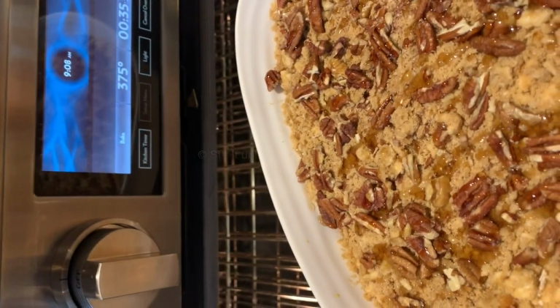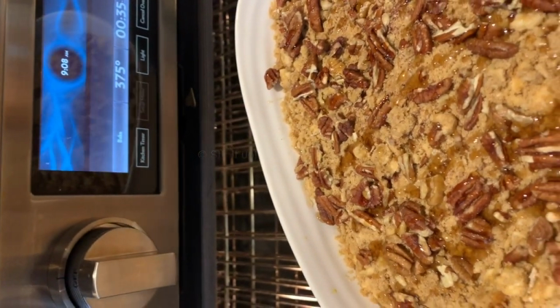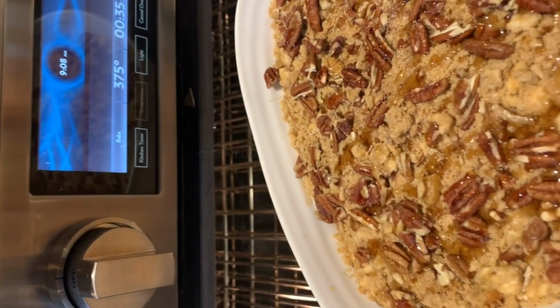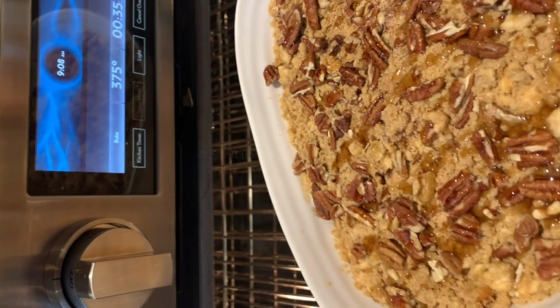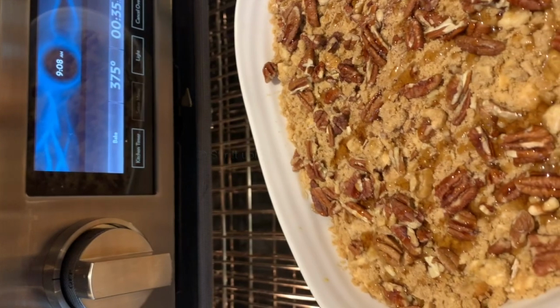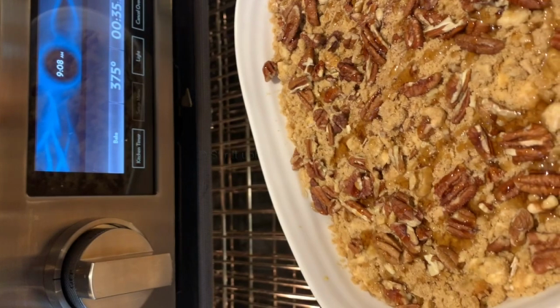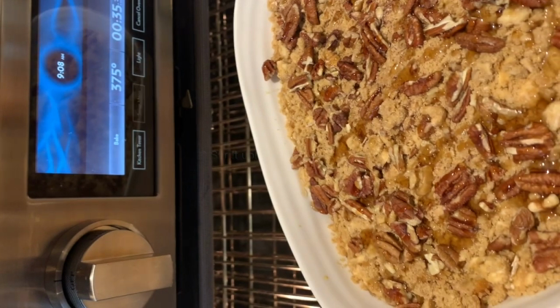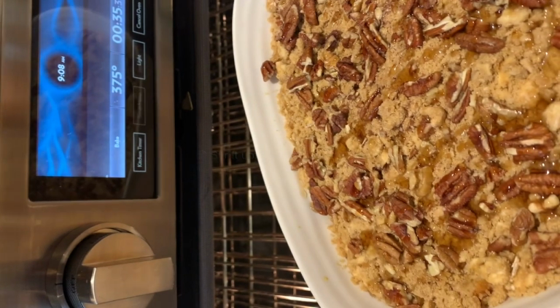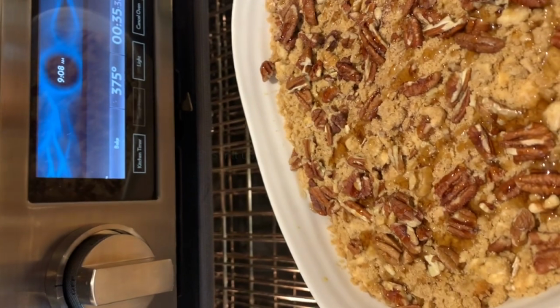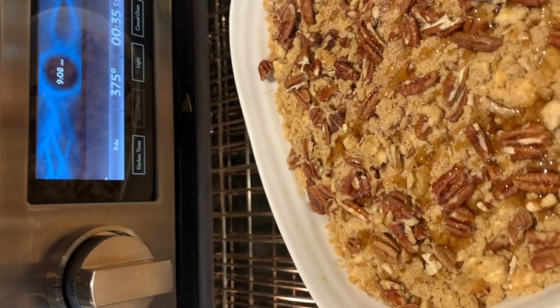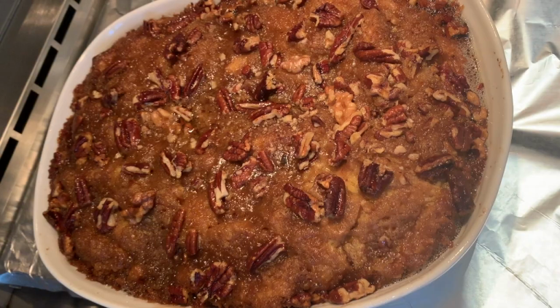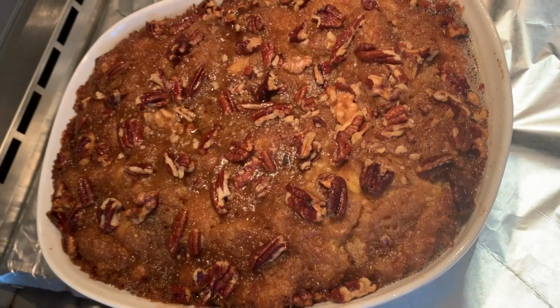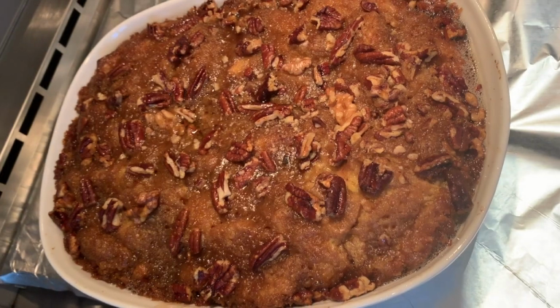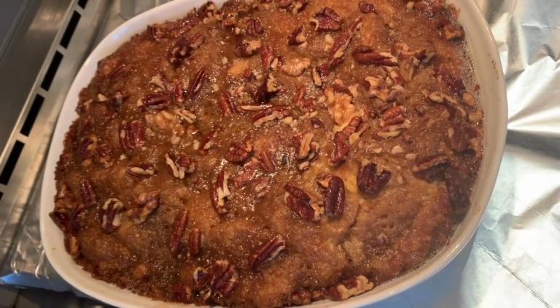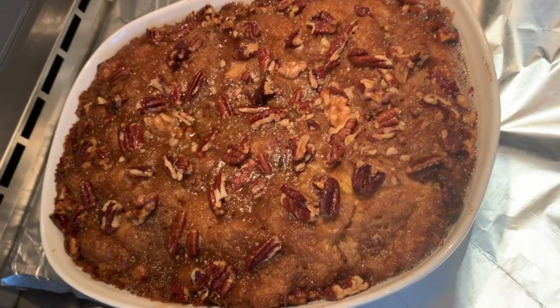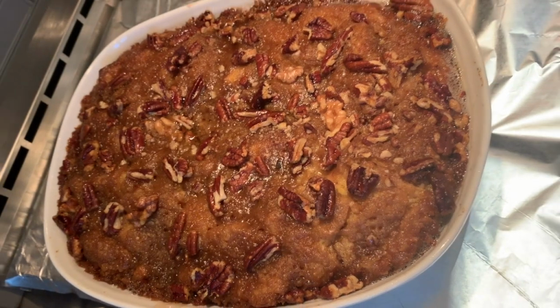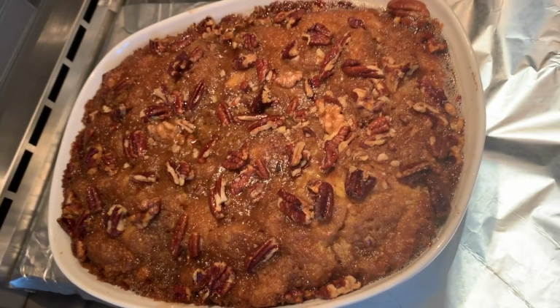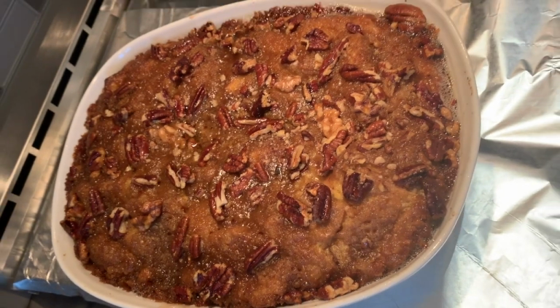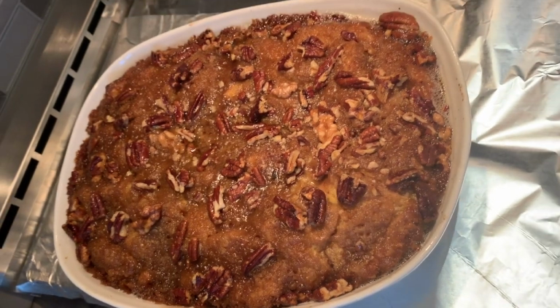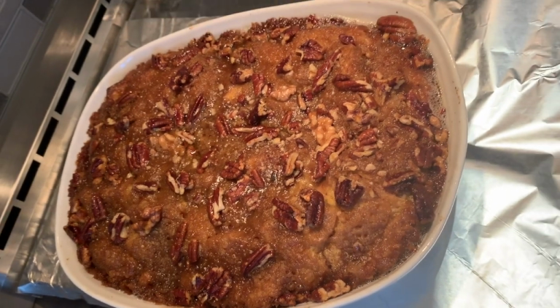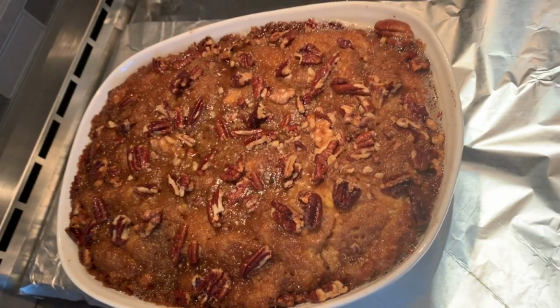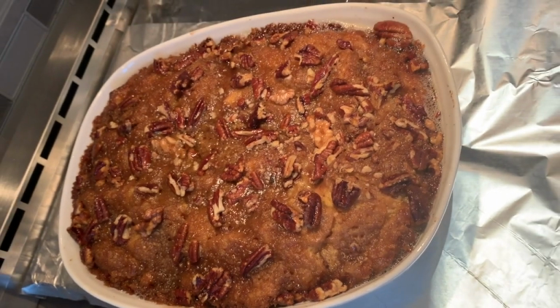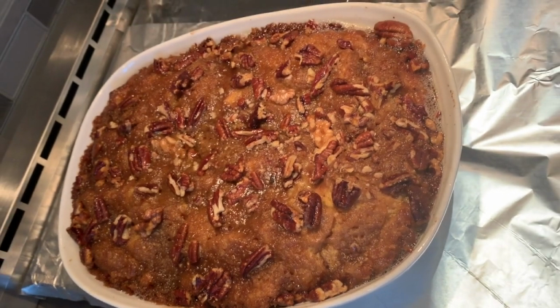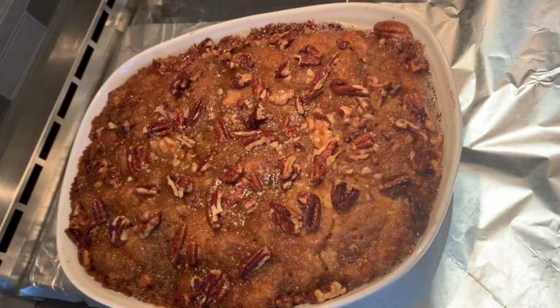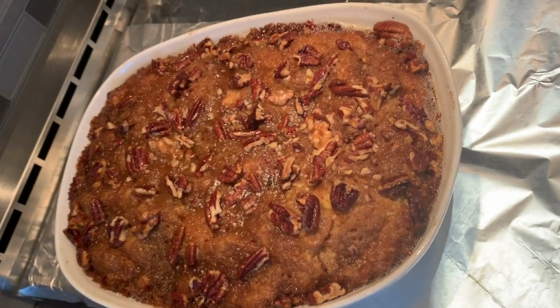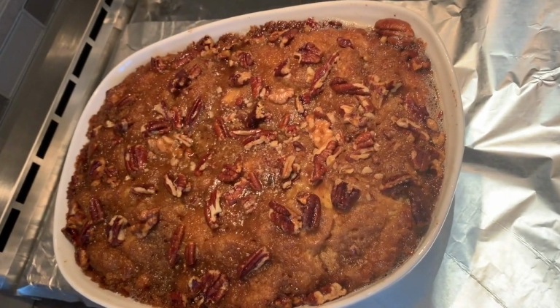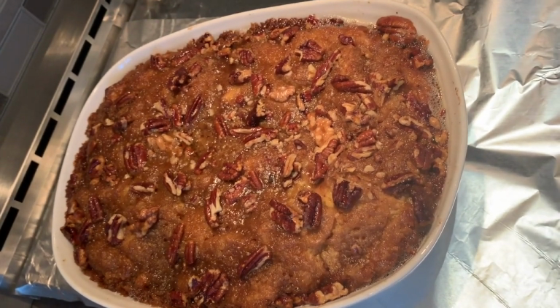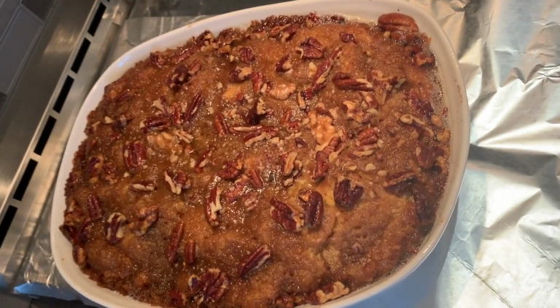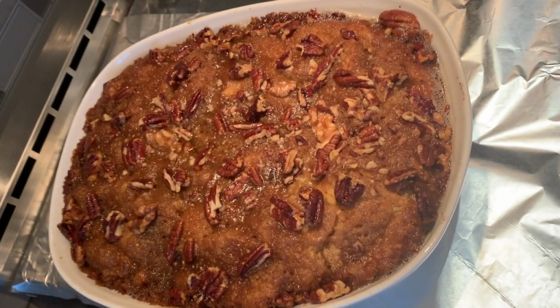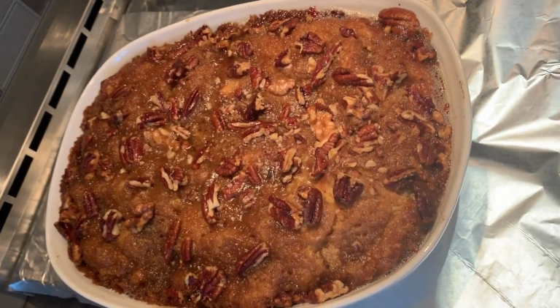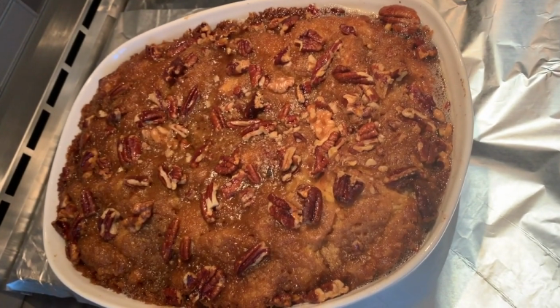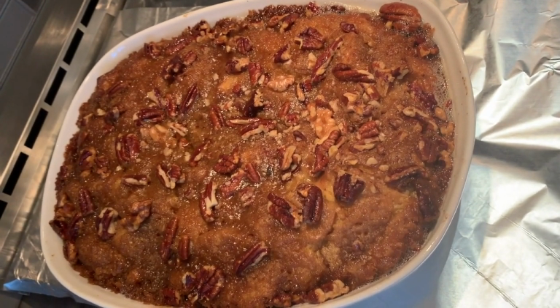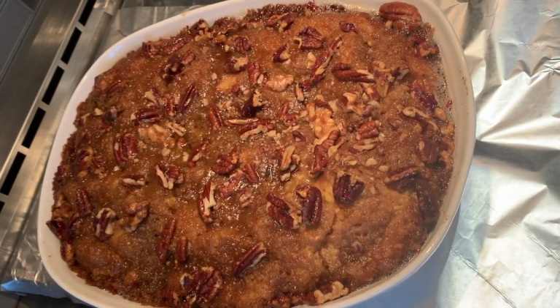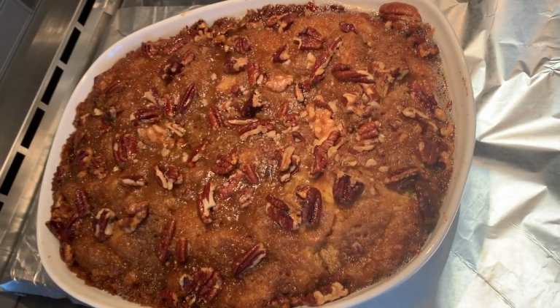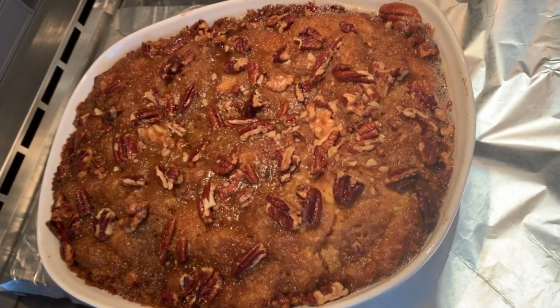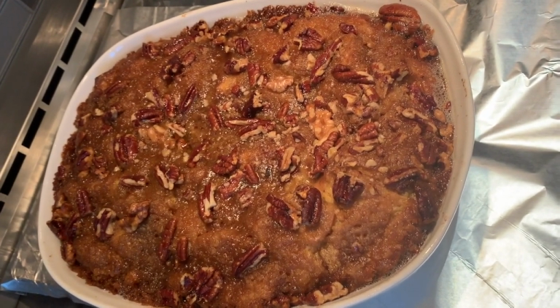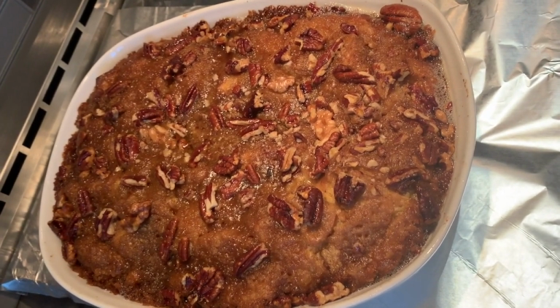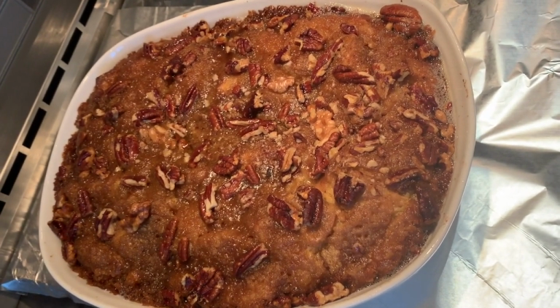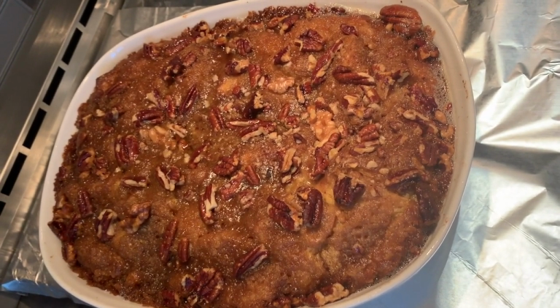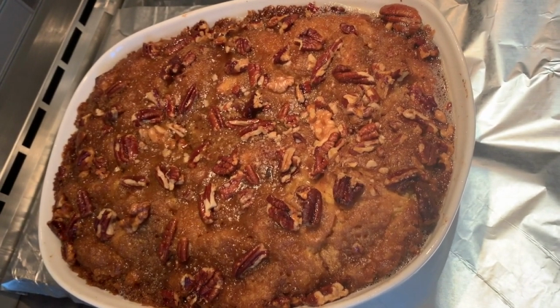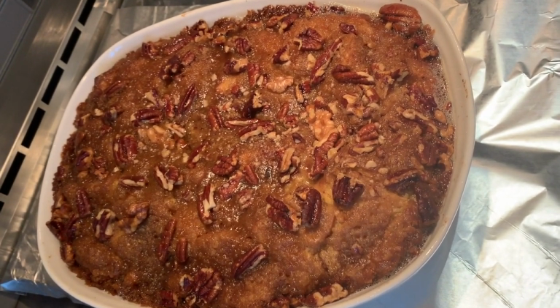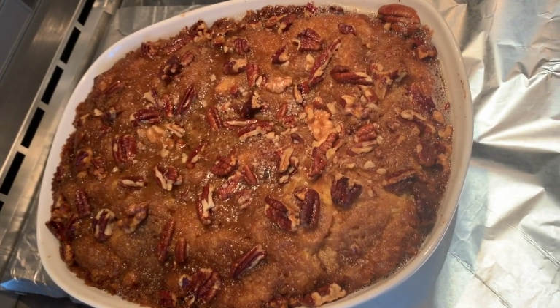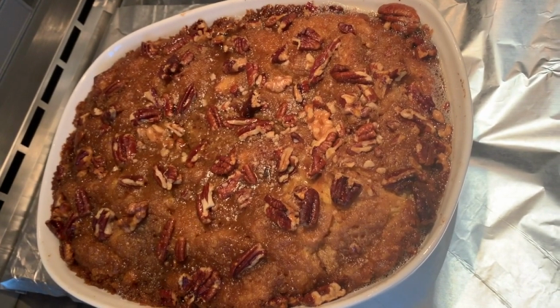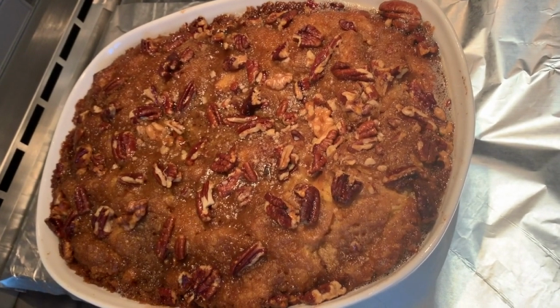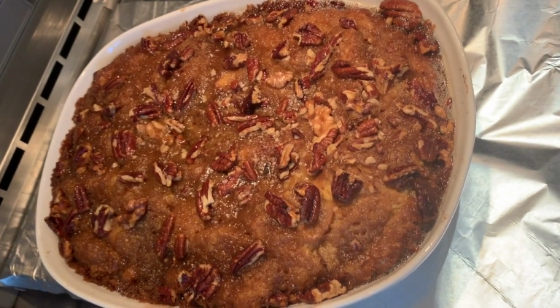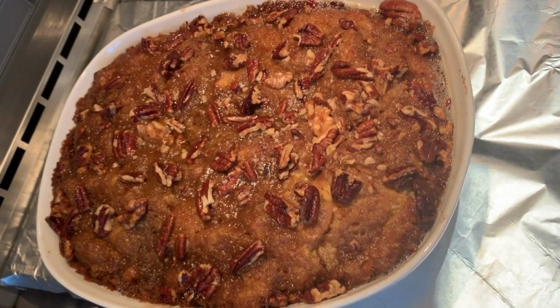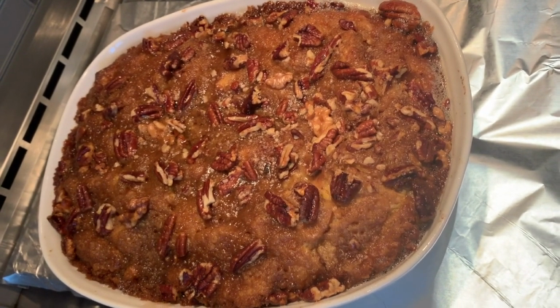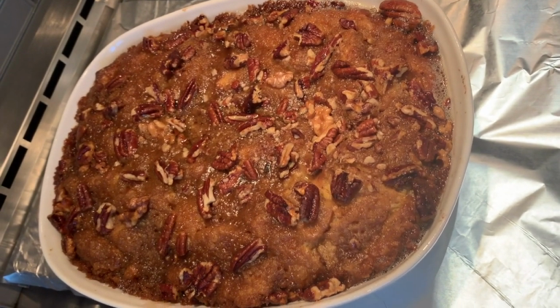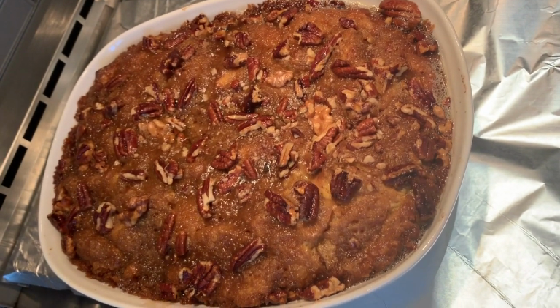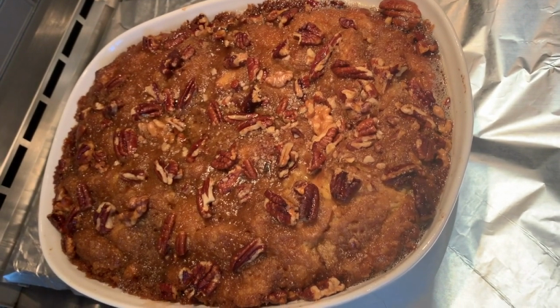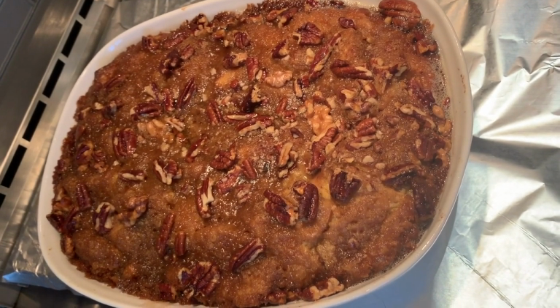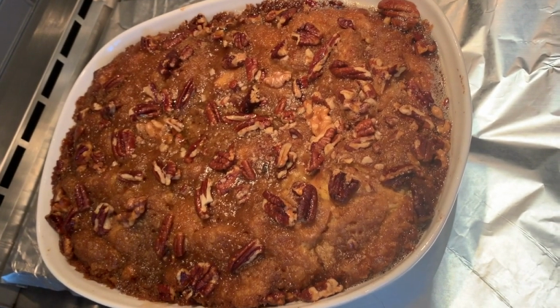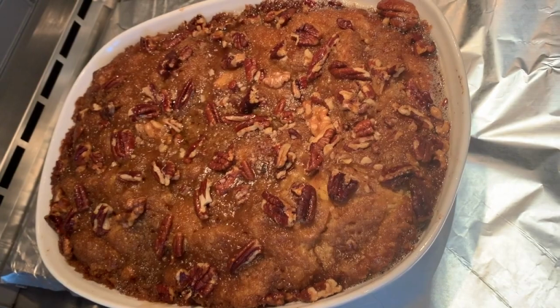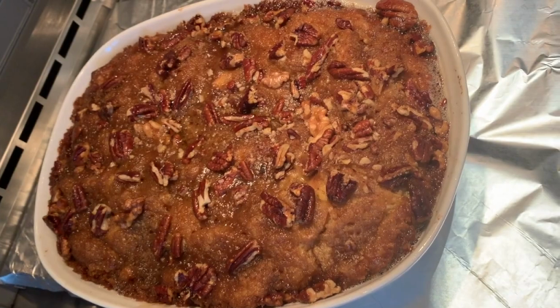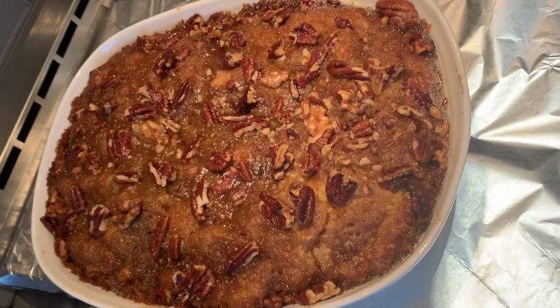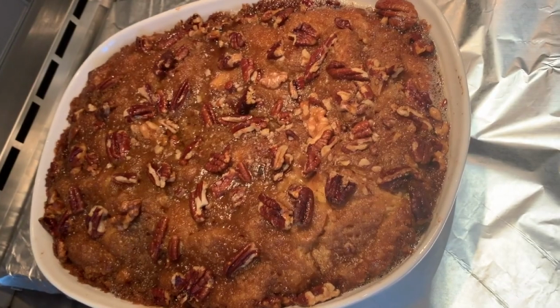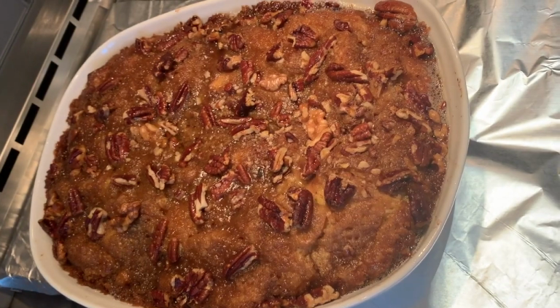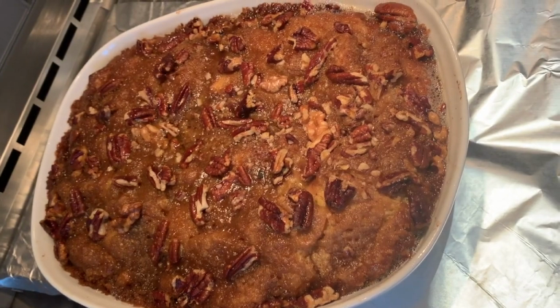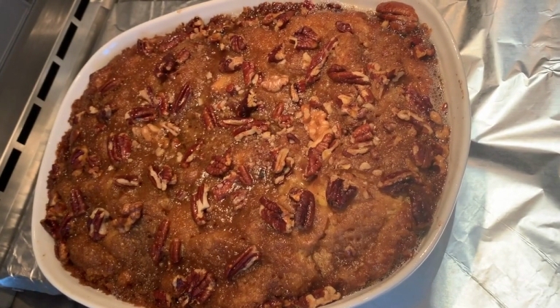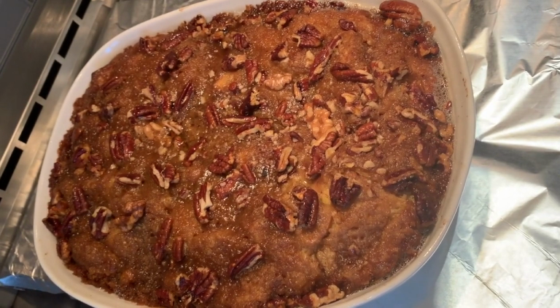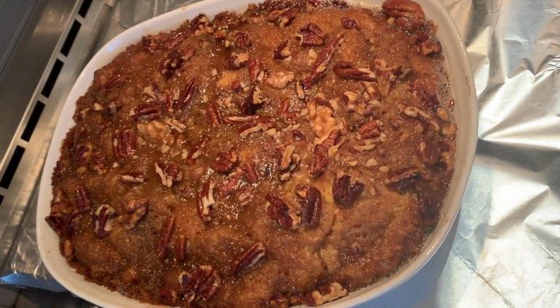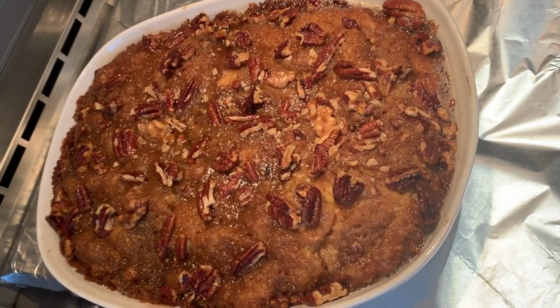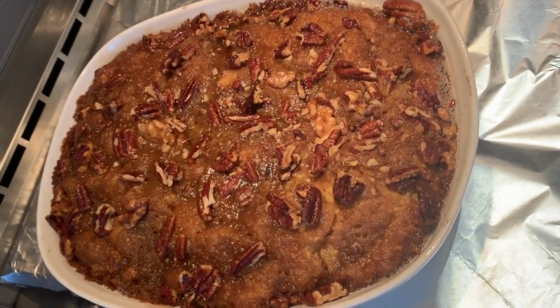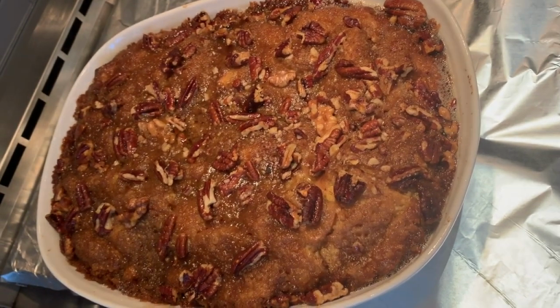No need to cover it because you want the top to be crispy, and this is how it's going to look once it comes out. Delicious!